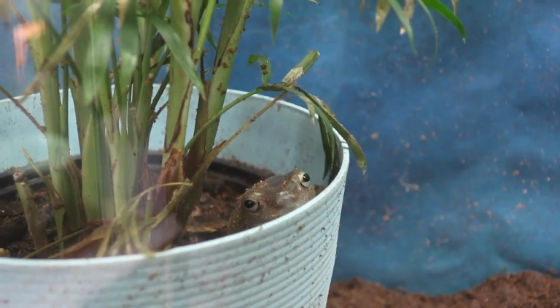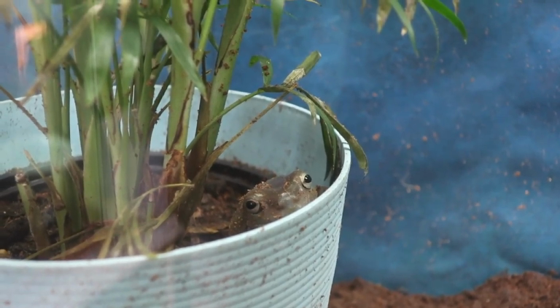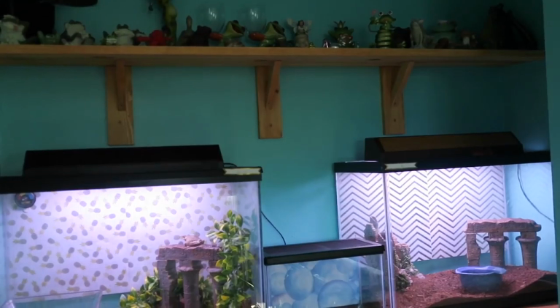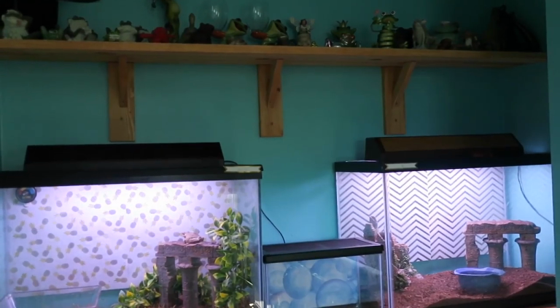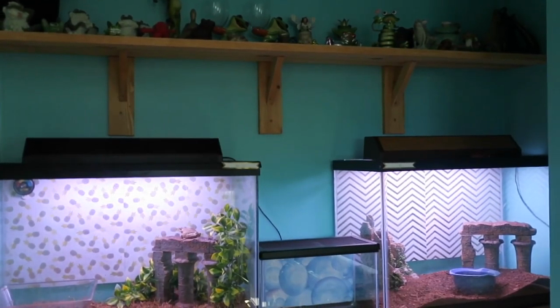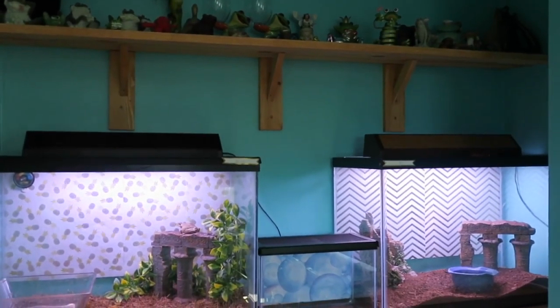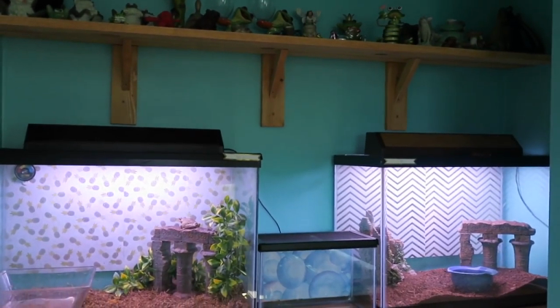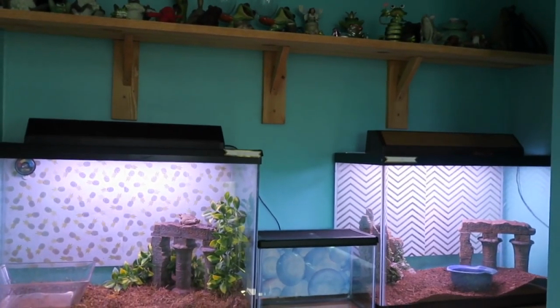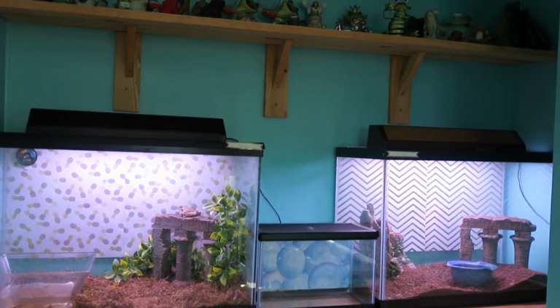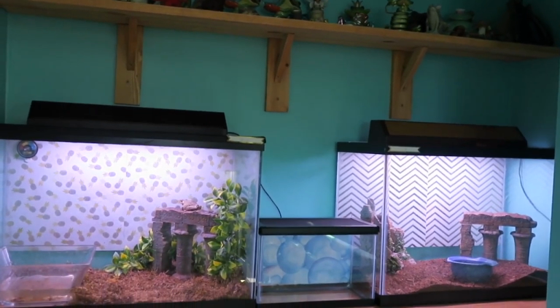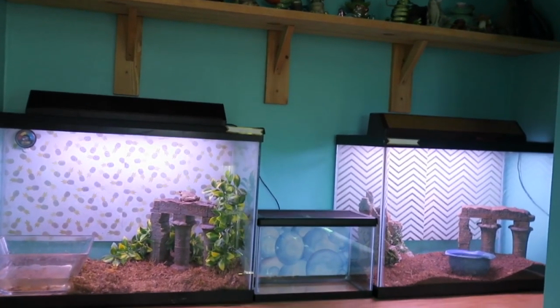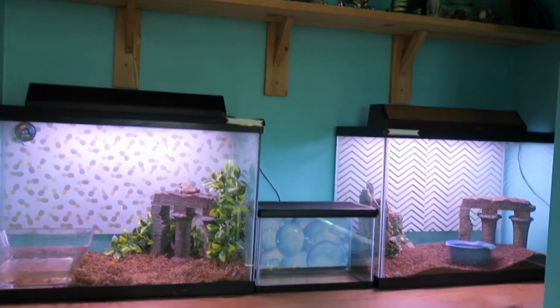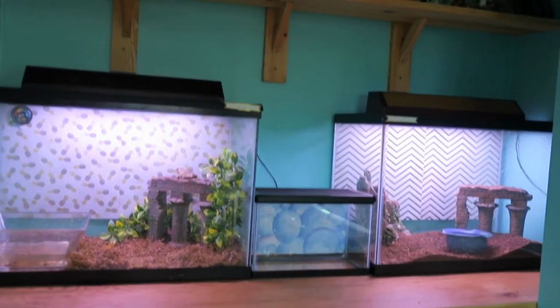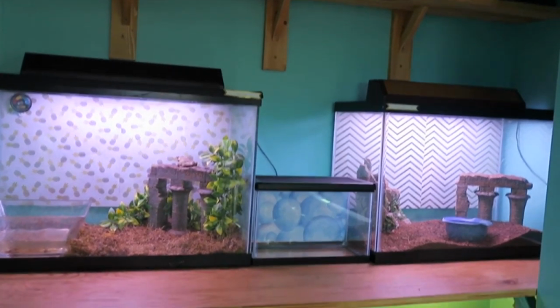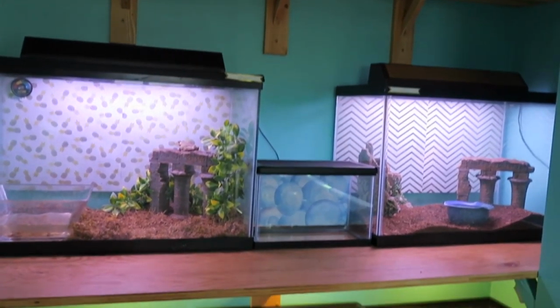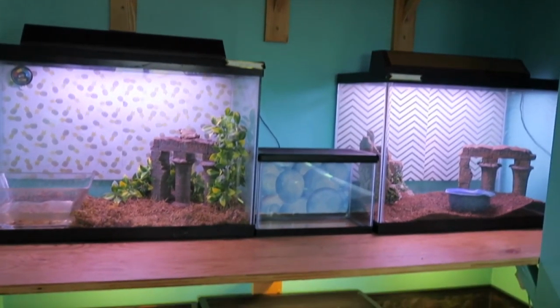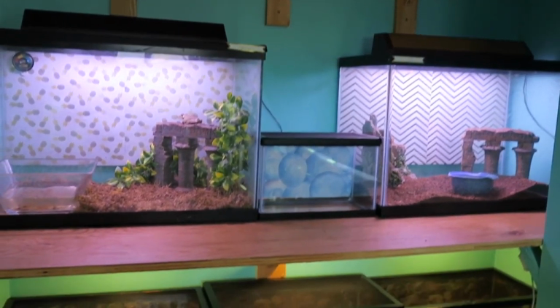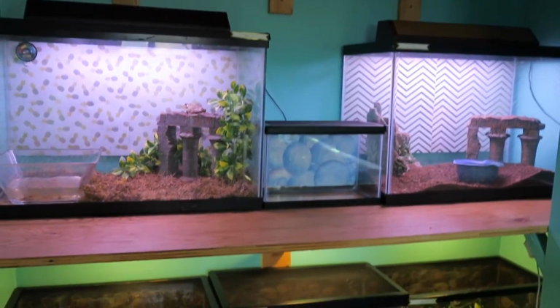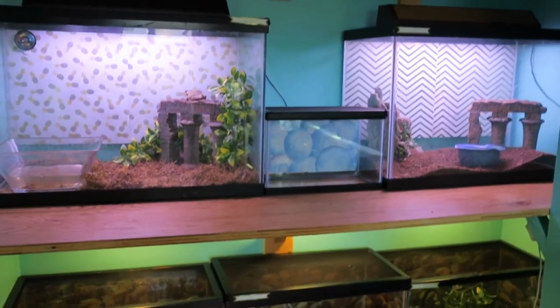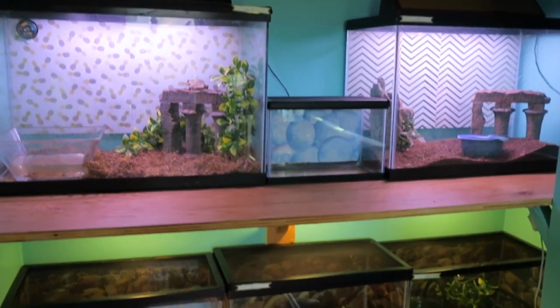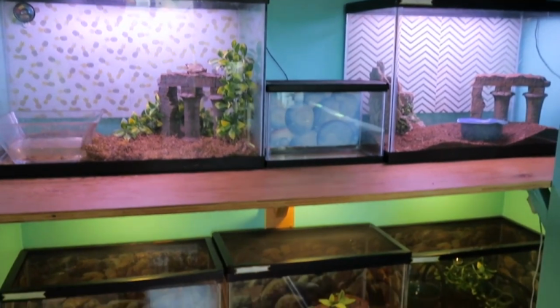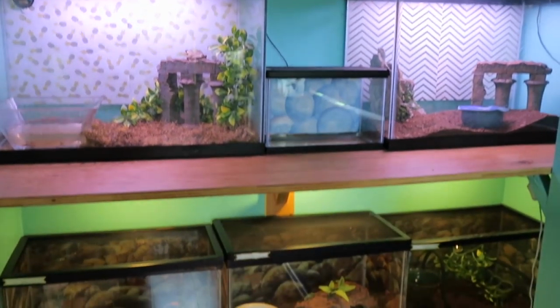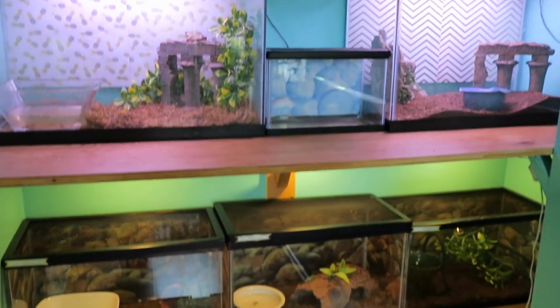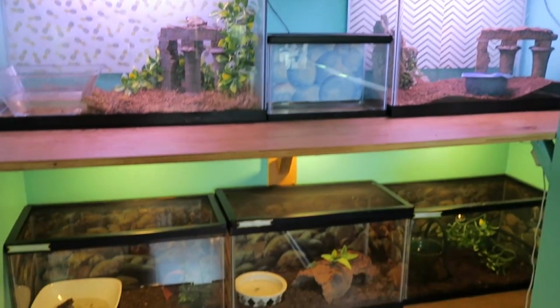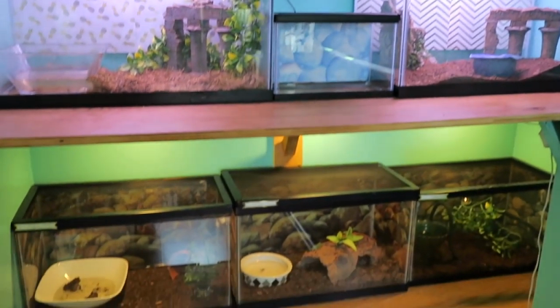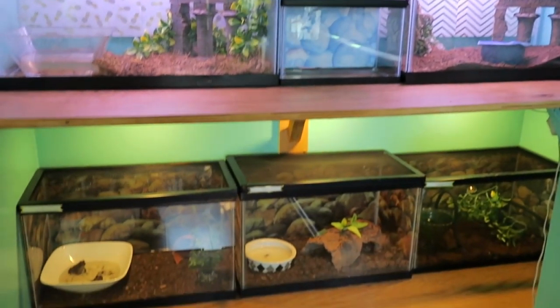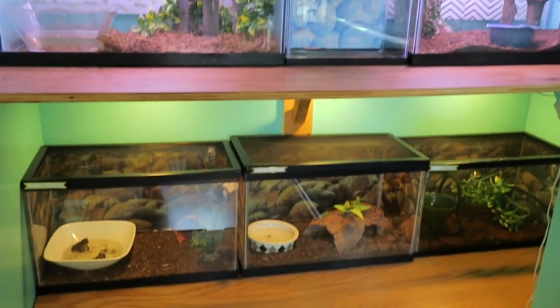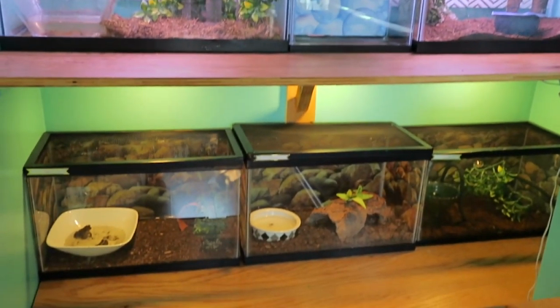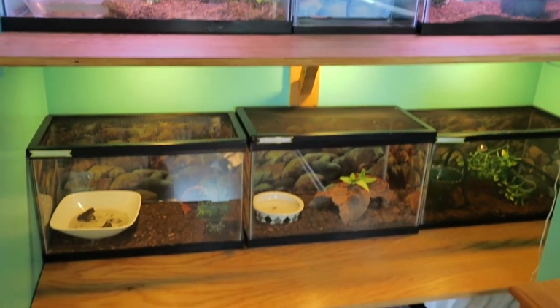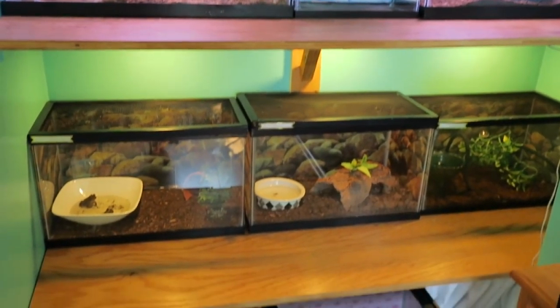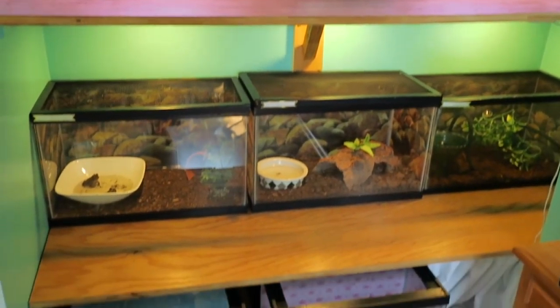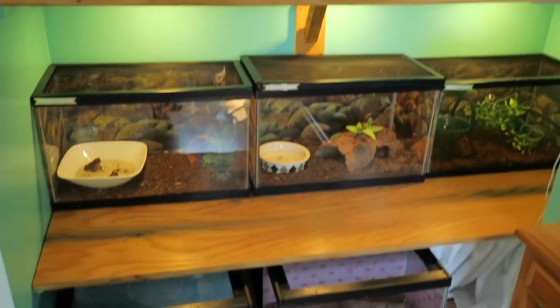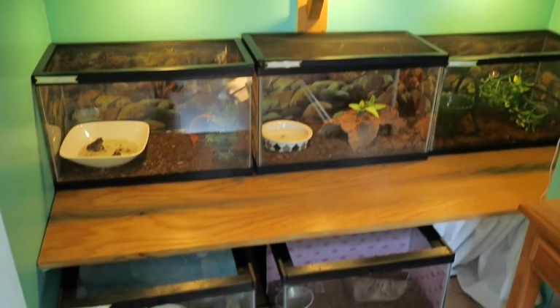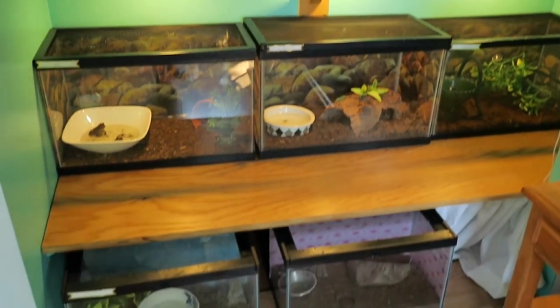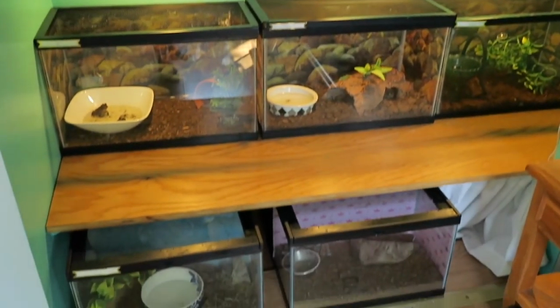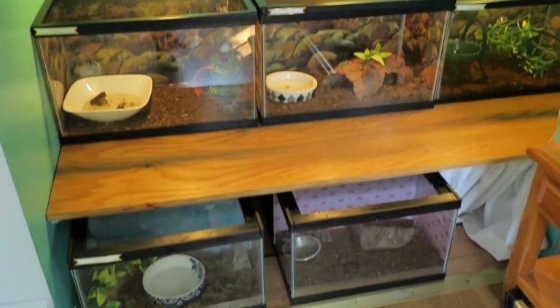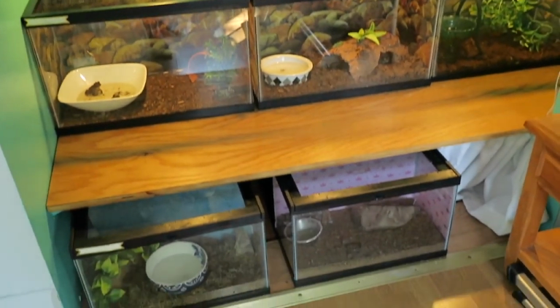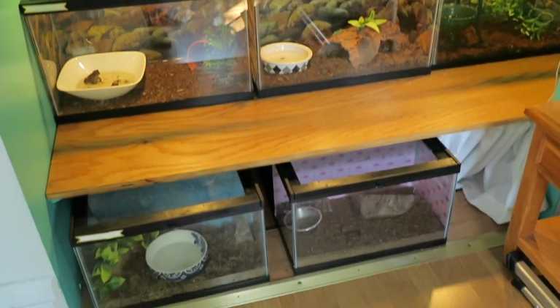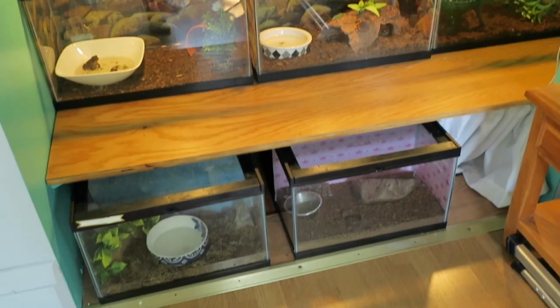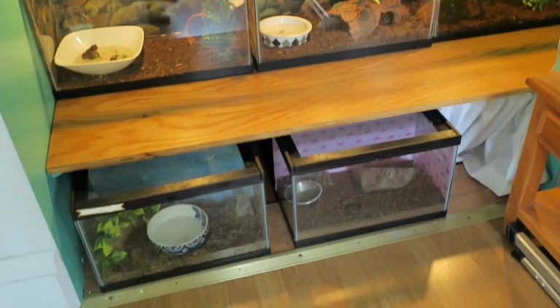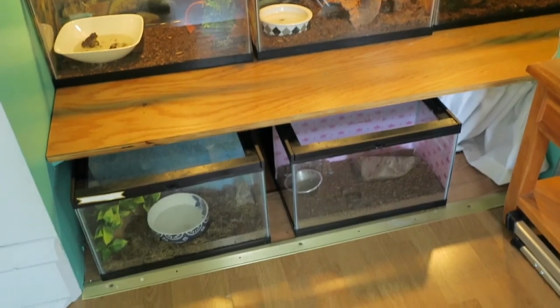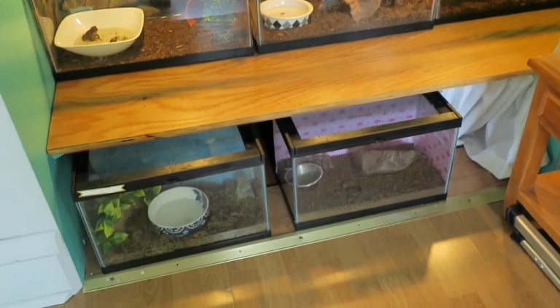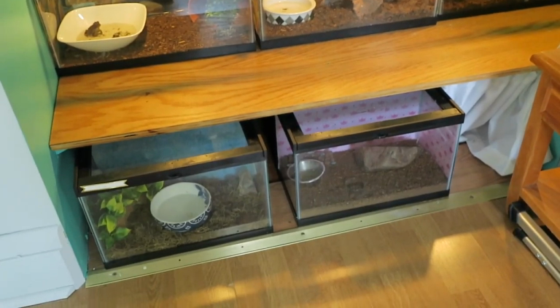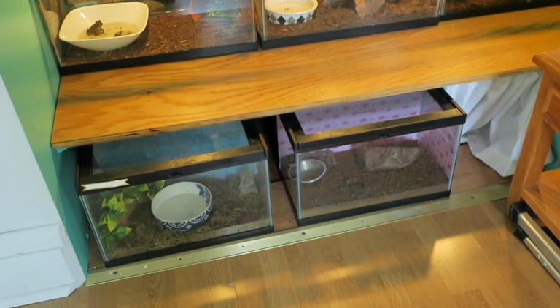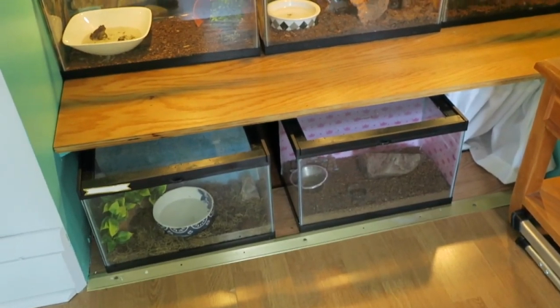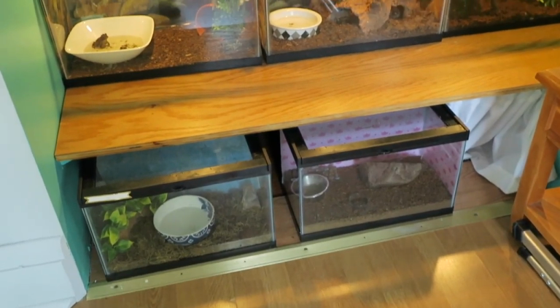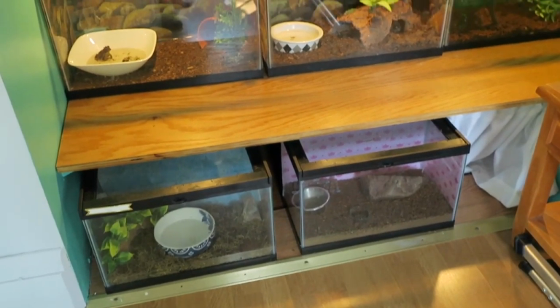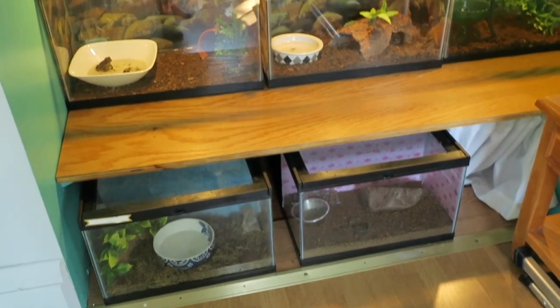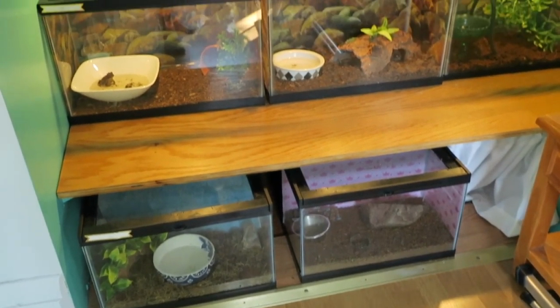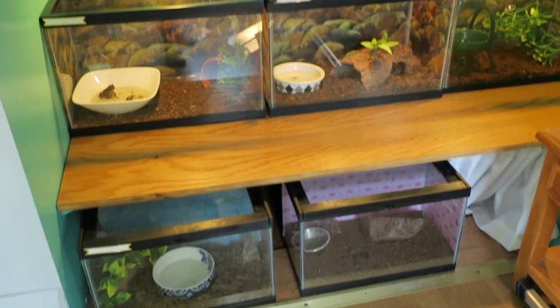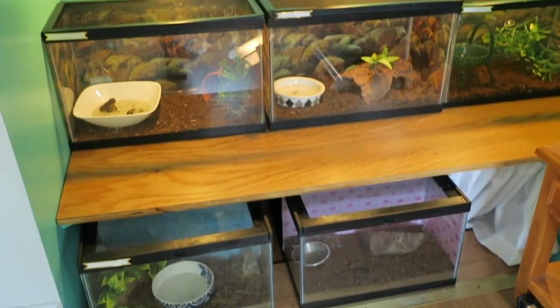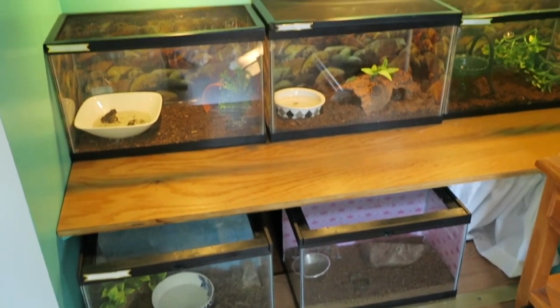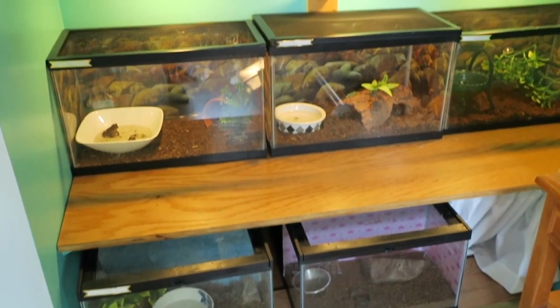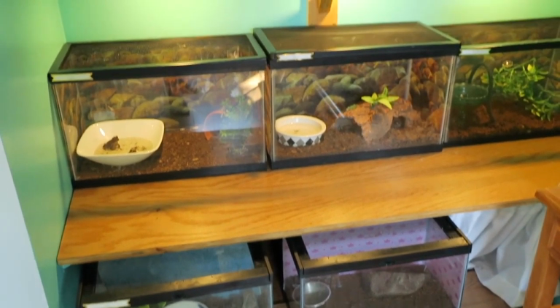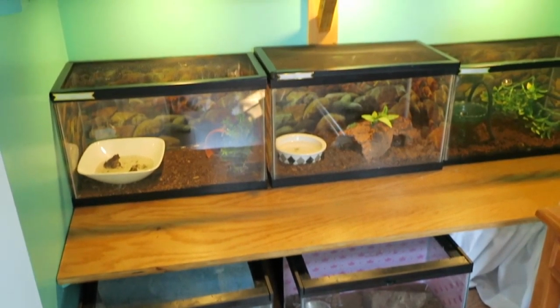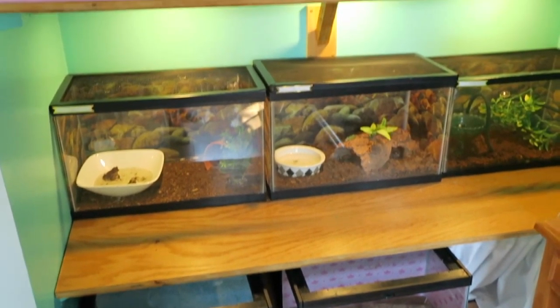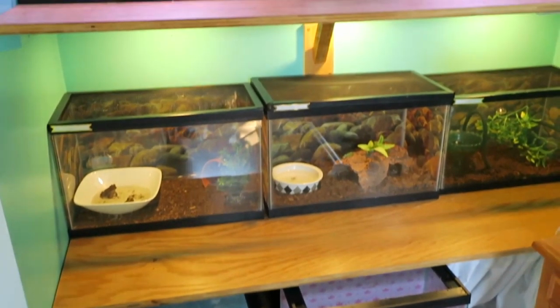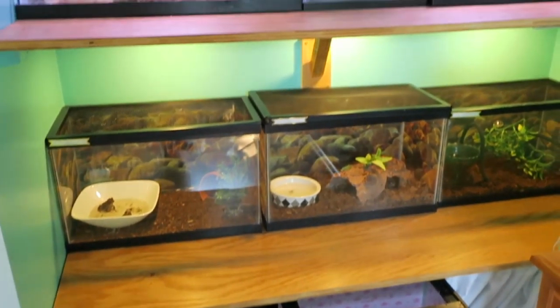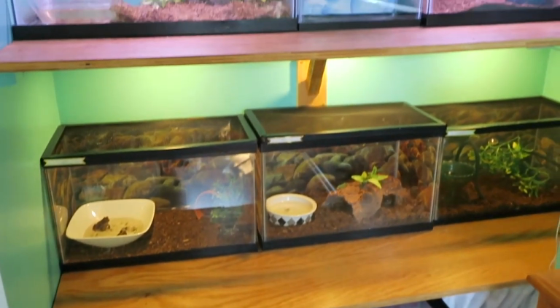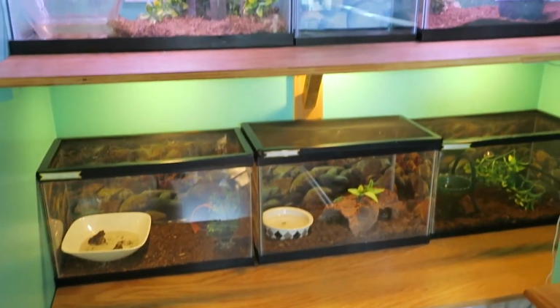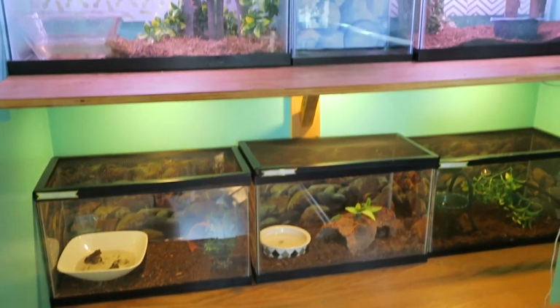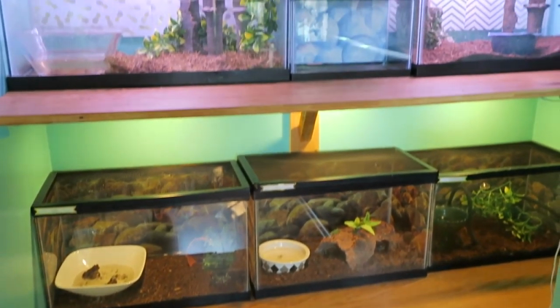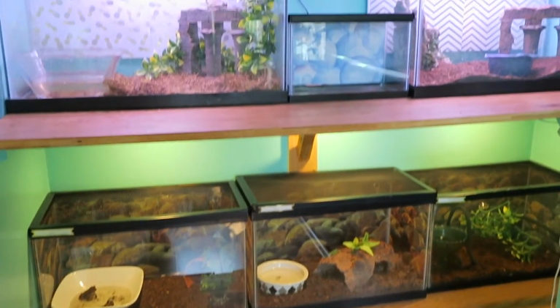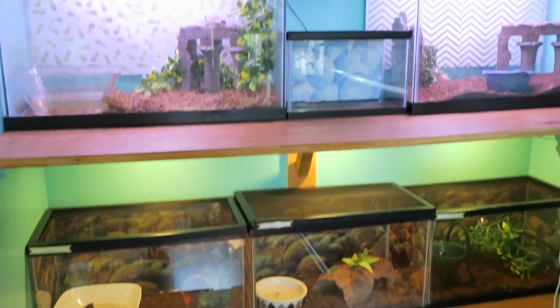This next section of the room is what we call the frog nook. It was a closet that we took the doors off of and put in shelves to put more frog tanks.